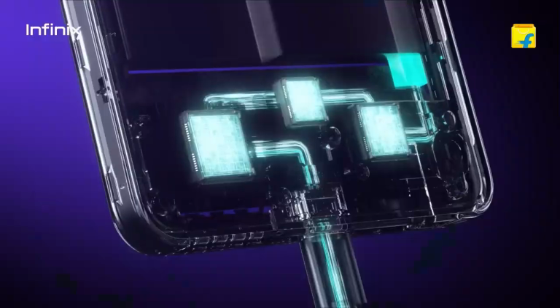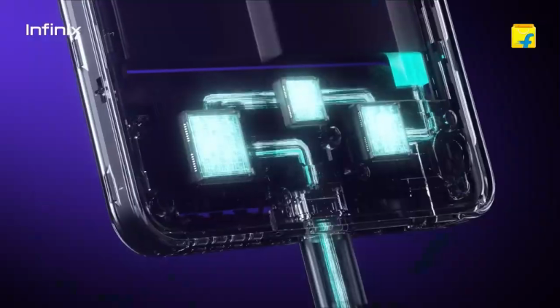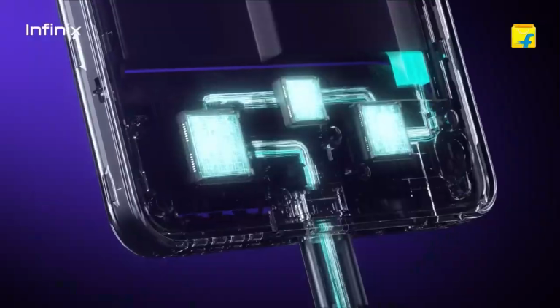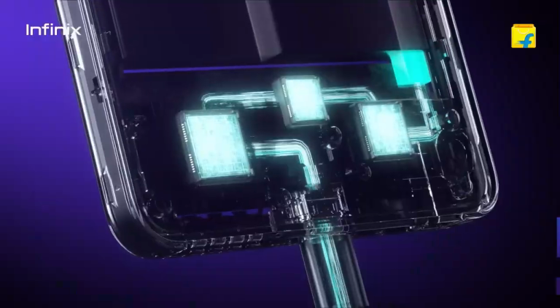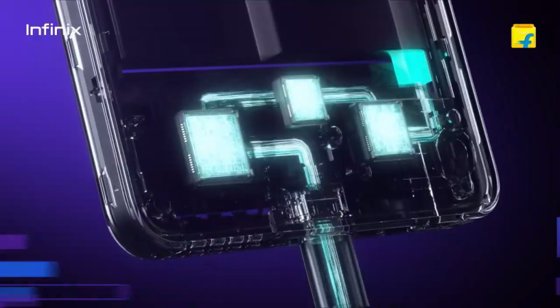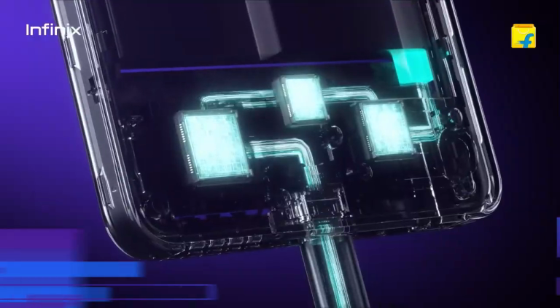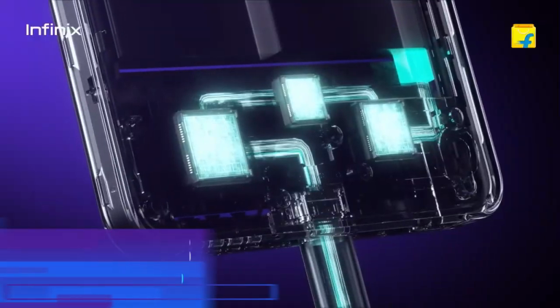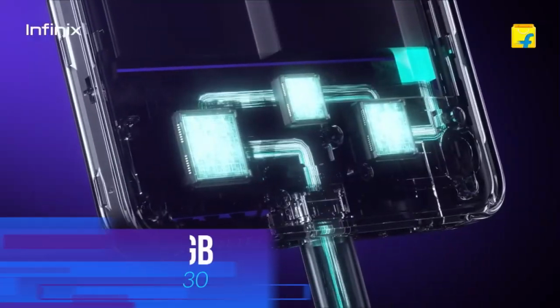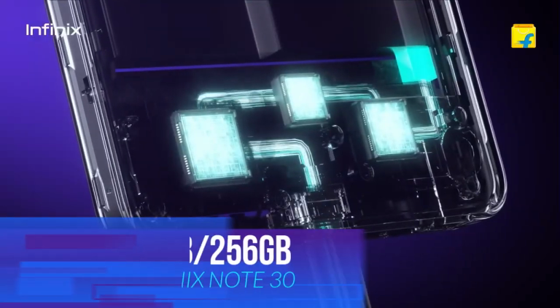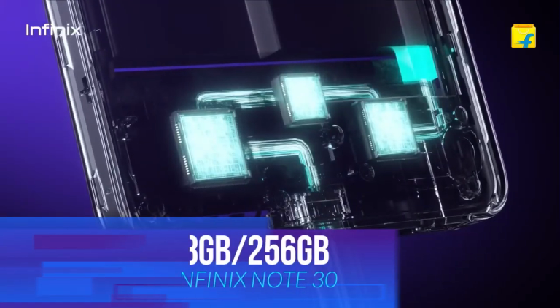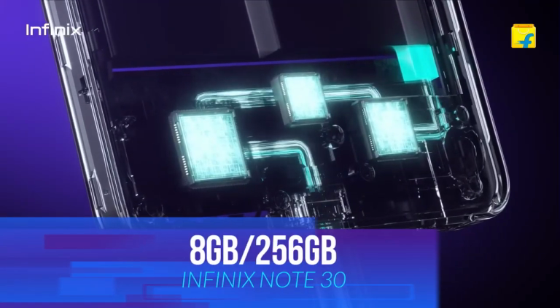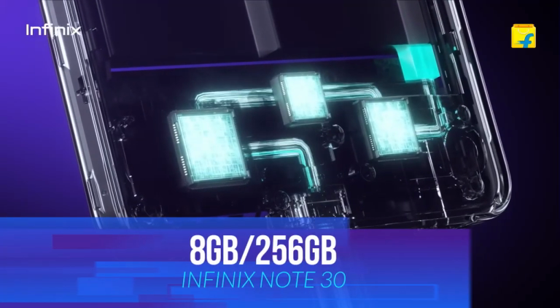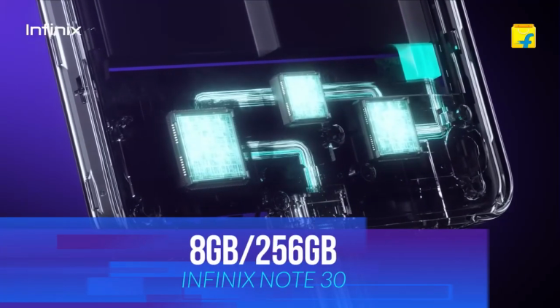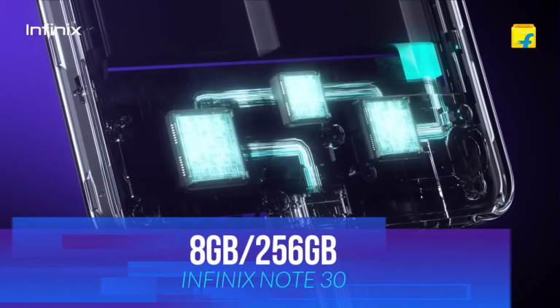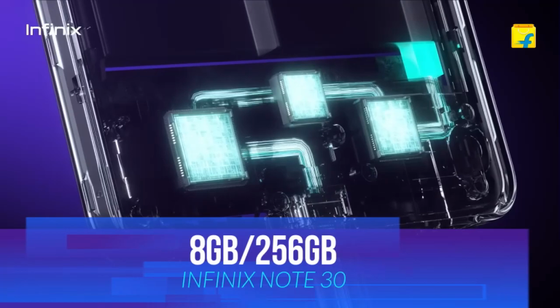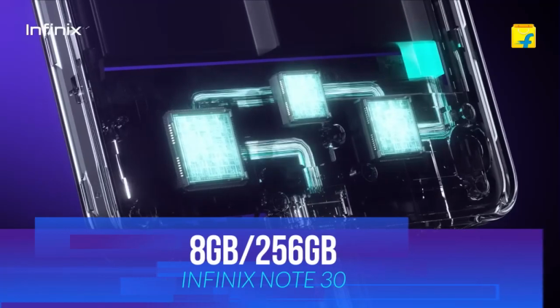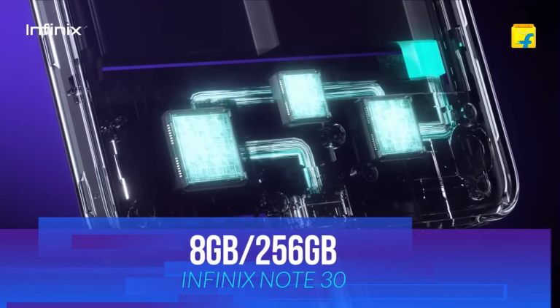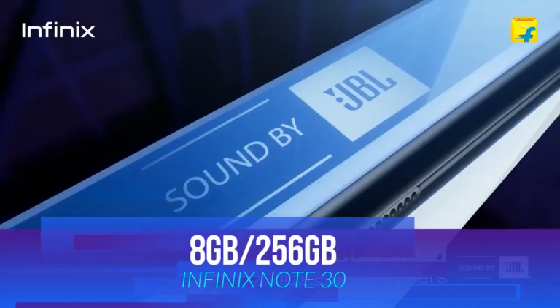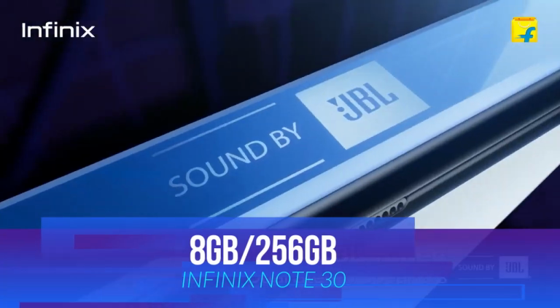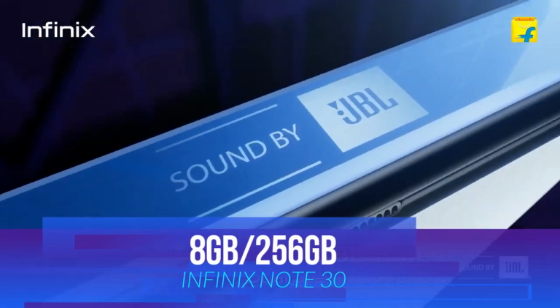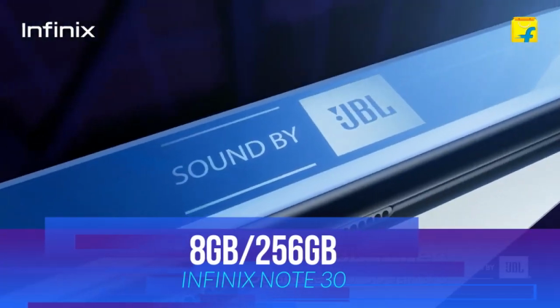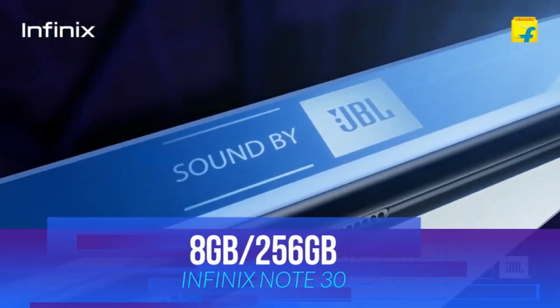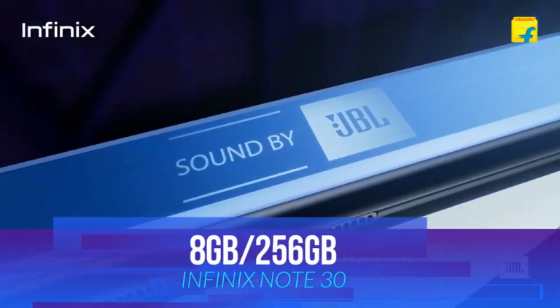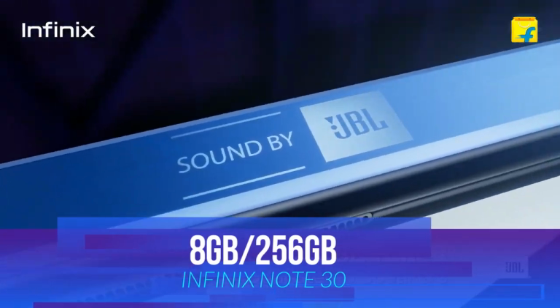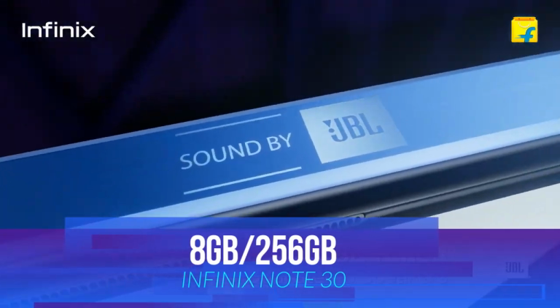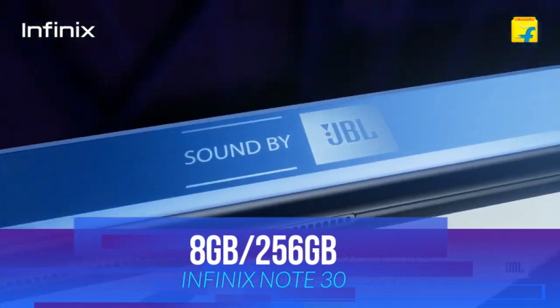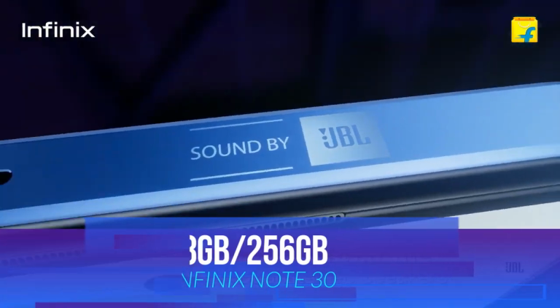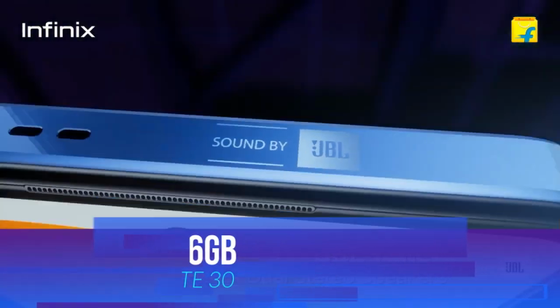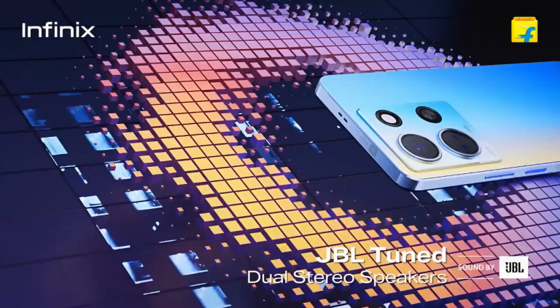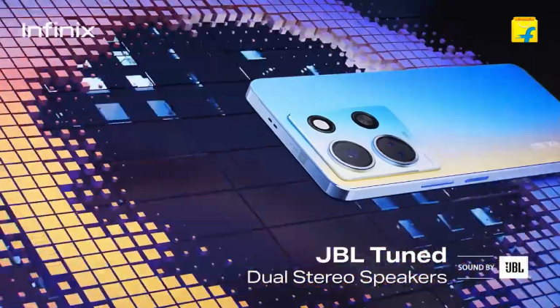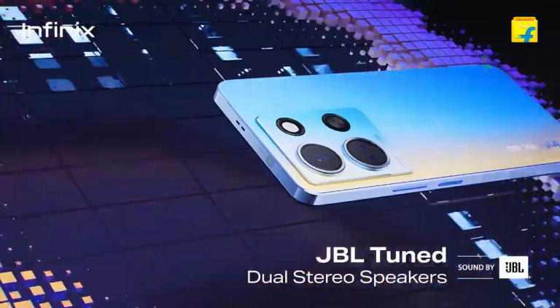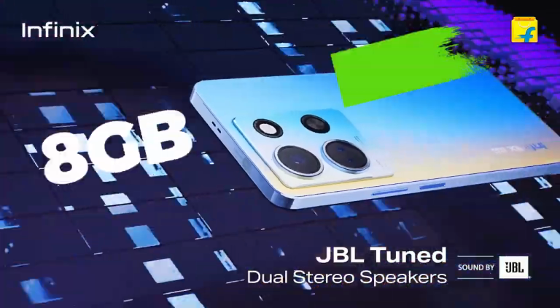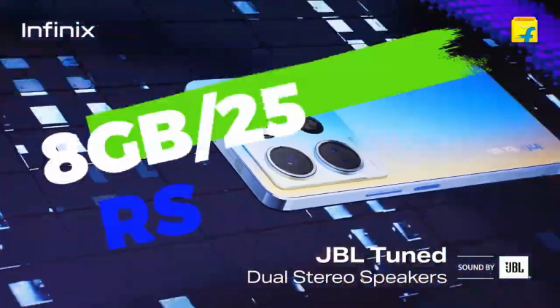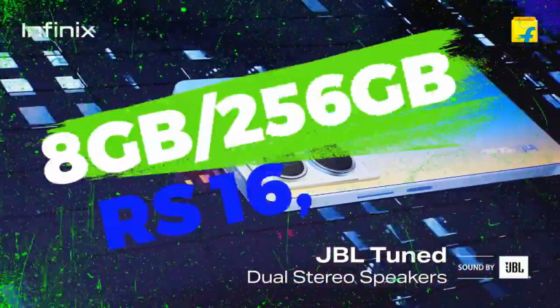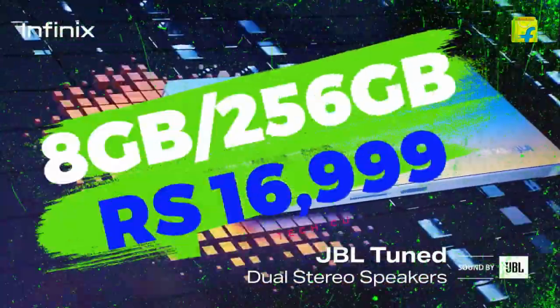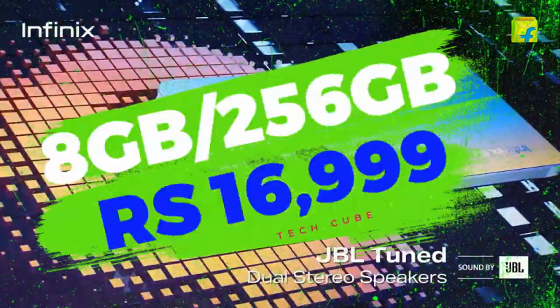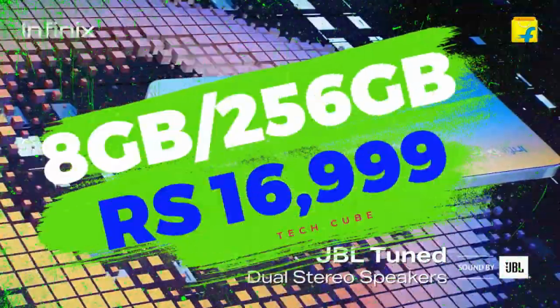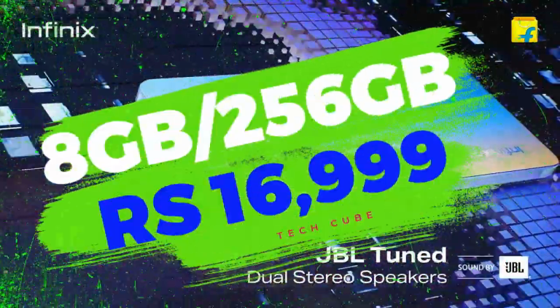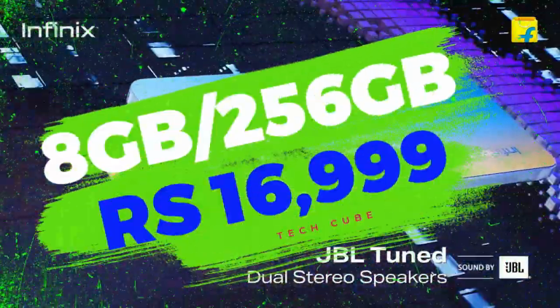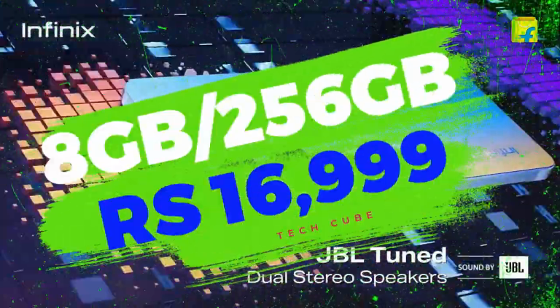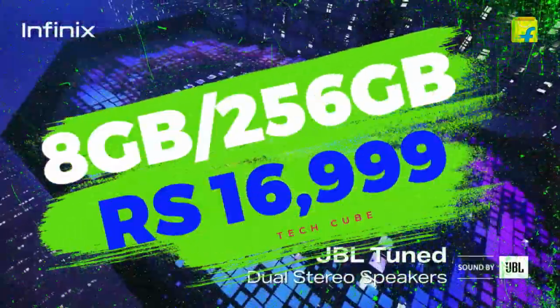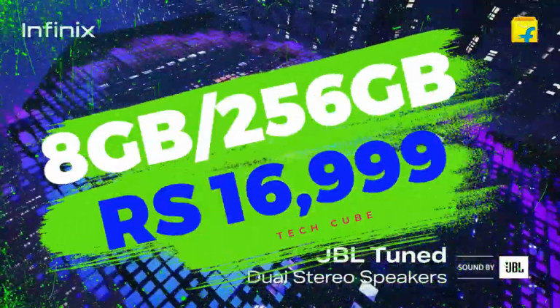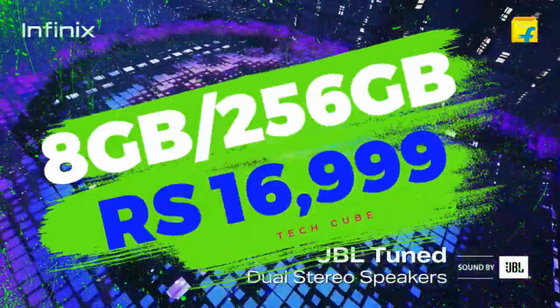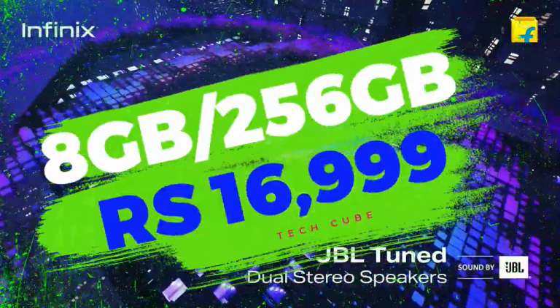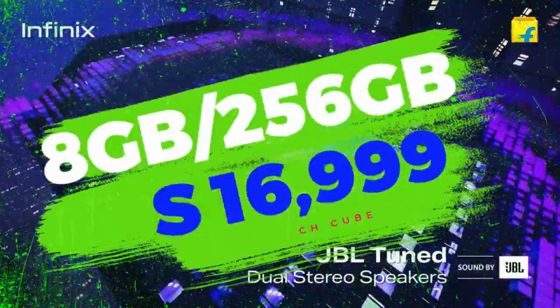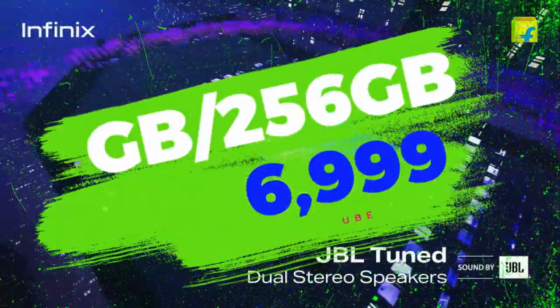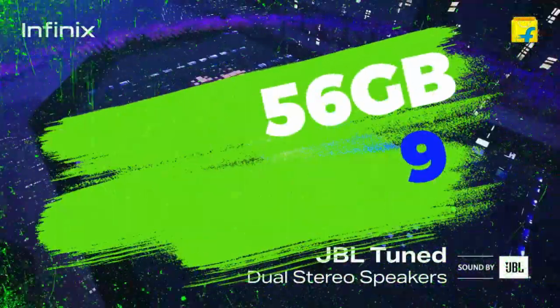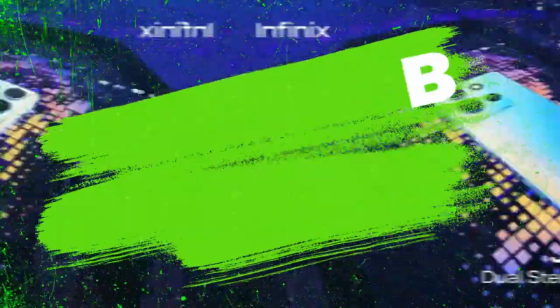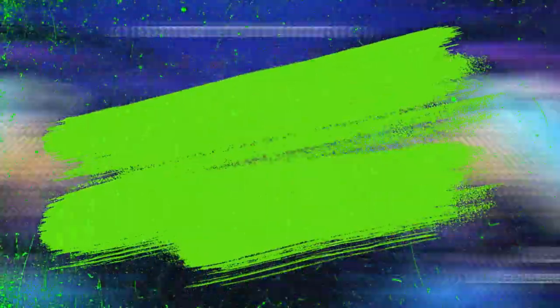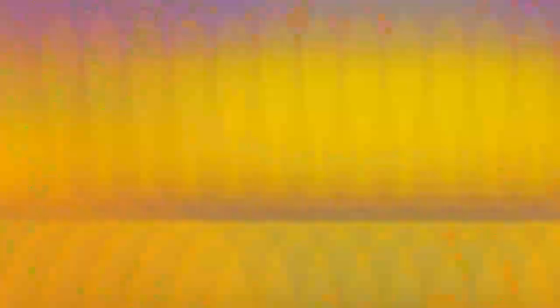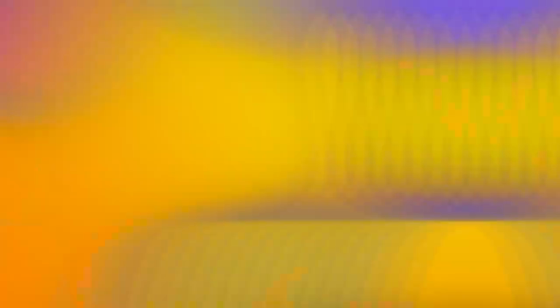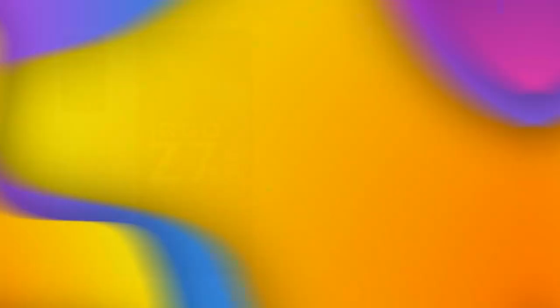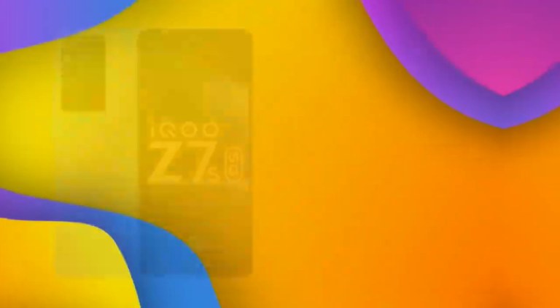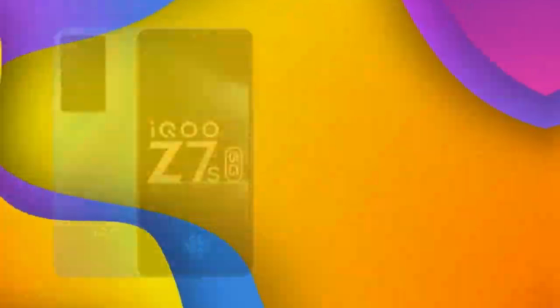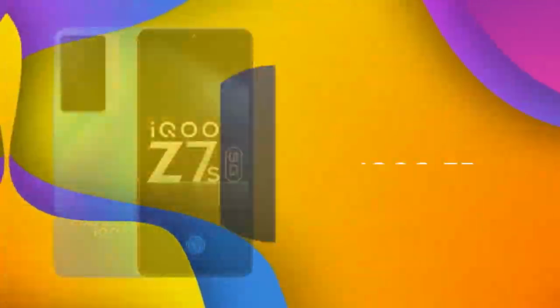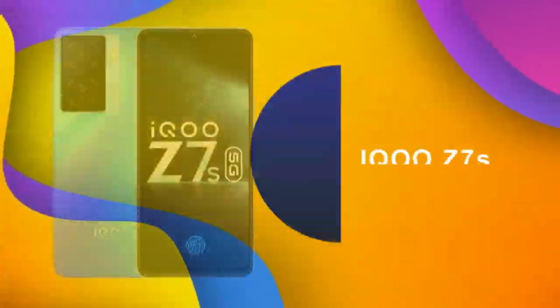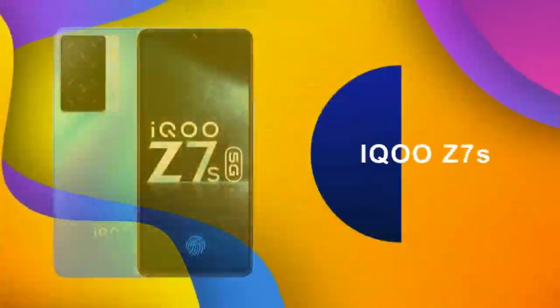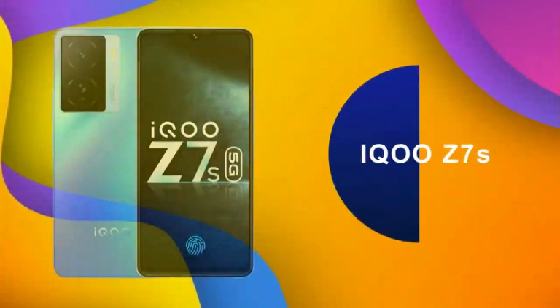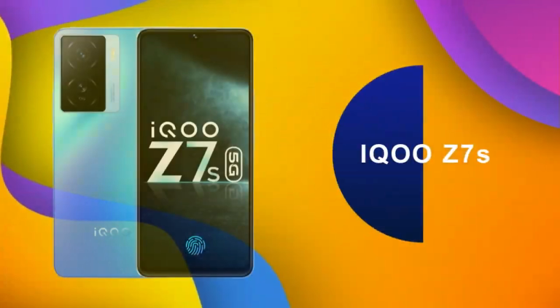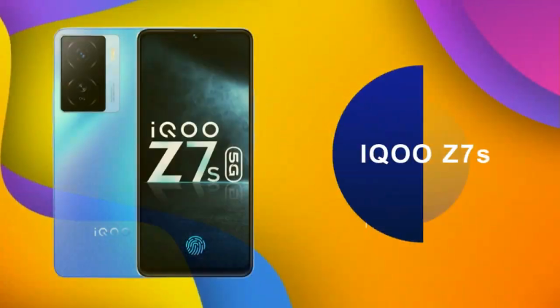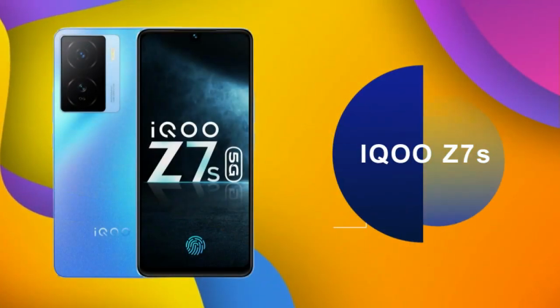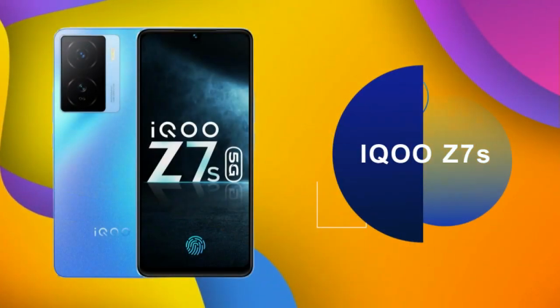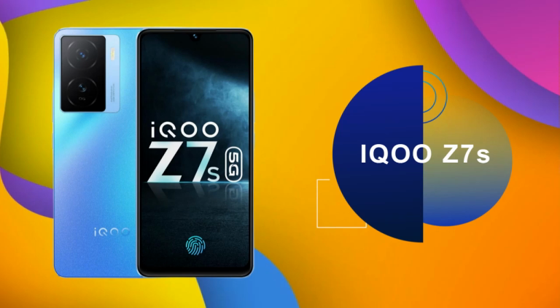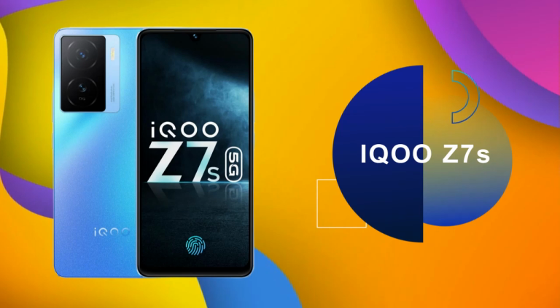The top variant with 8GB RAM and 256GB storage will get you this phone for around 17,000. The next phone is at number 3: the iQoo Z7S smartphone.